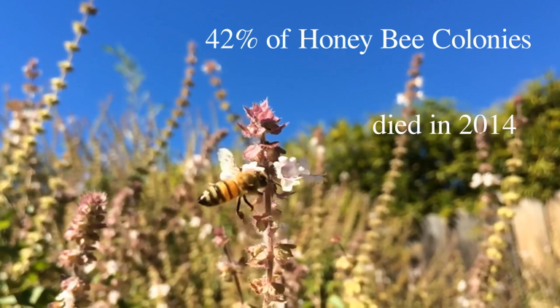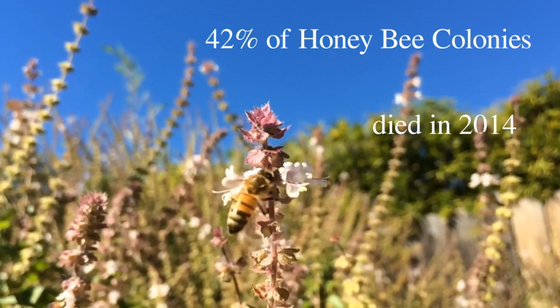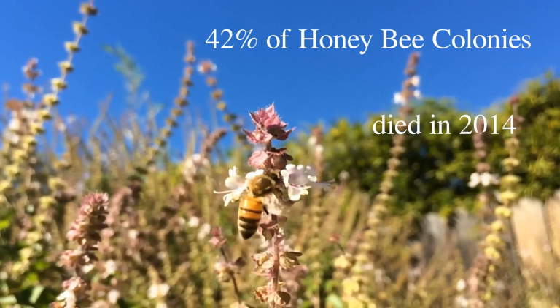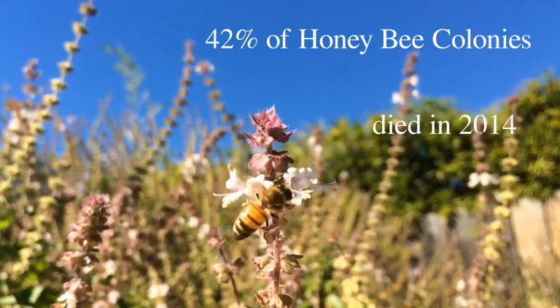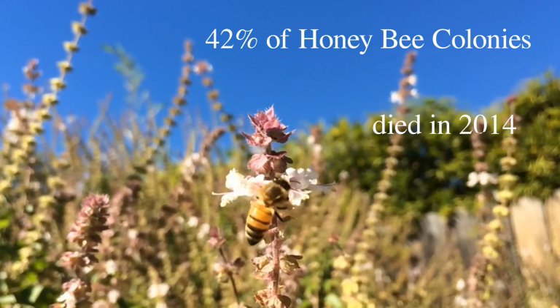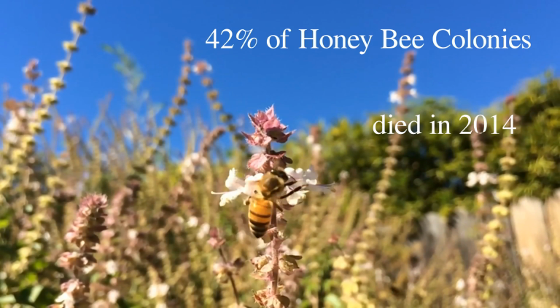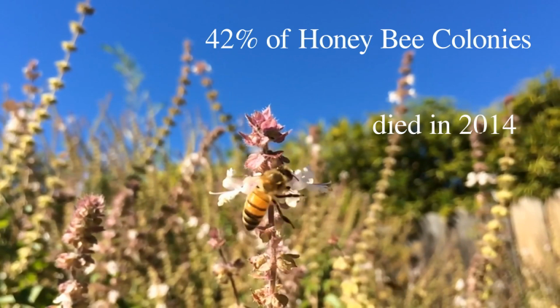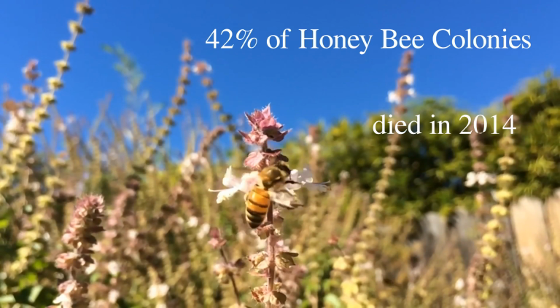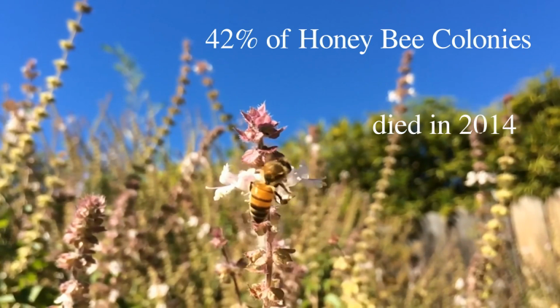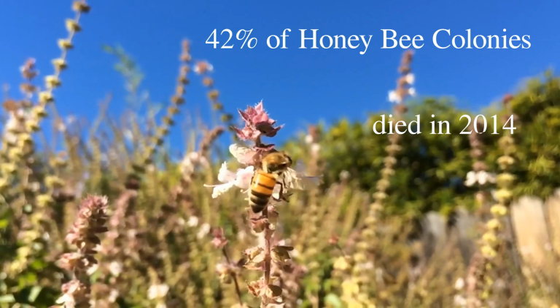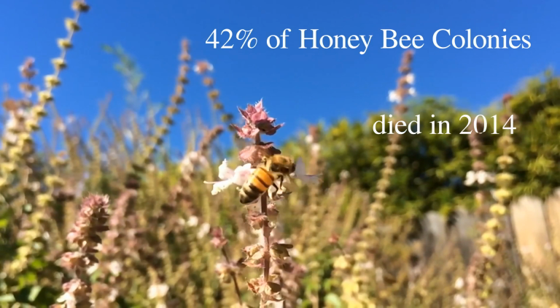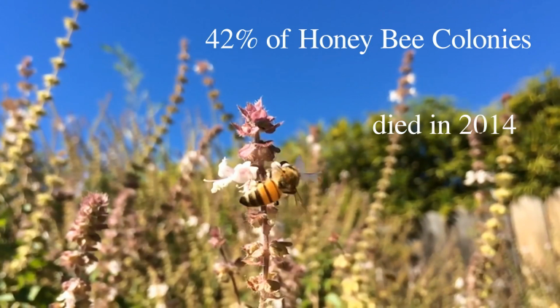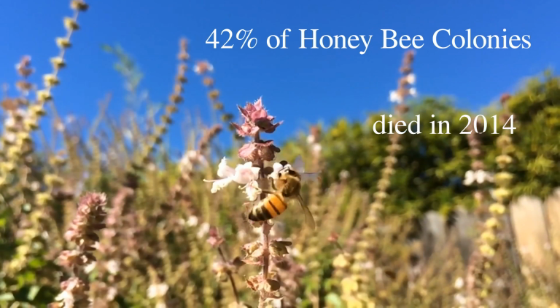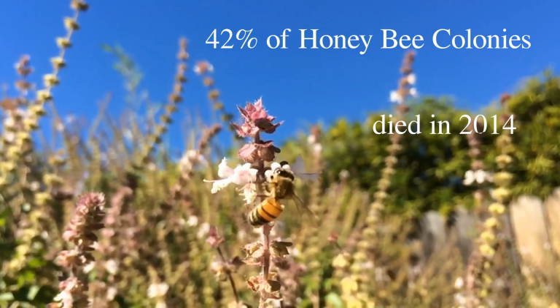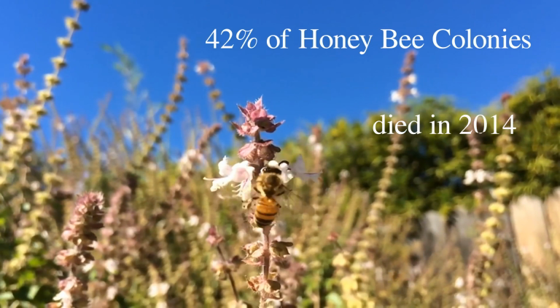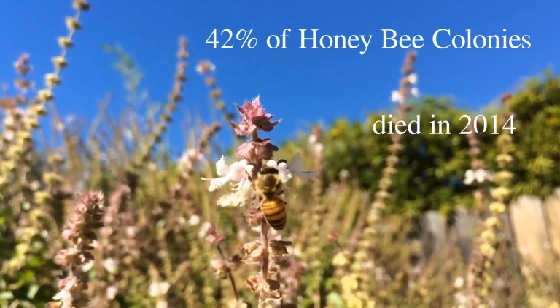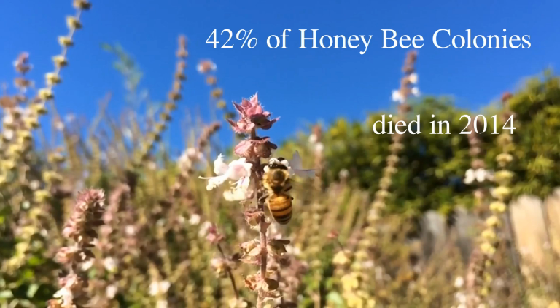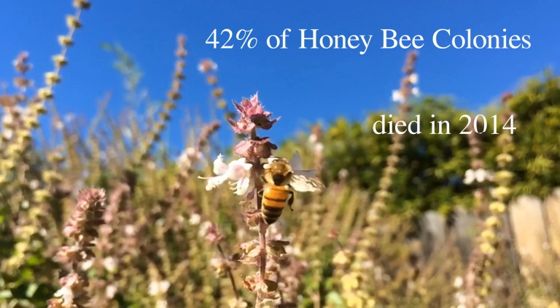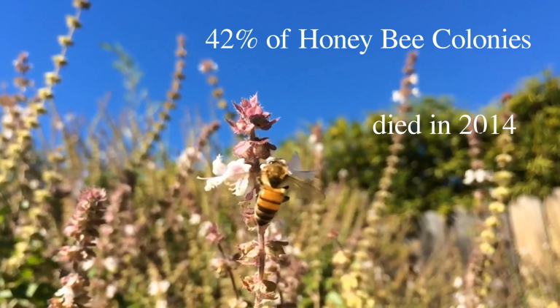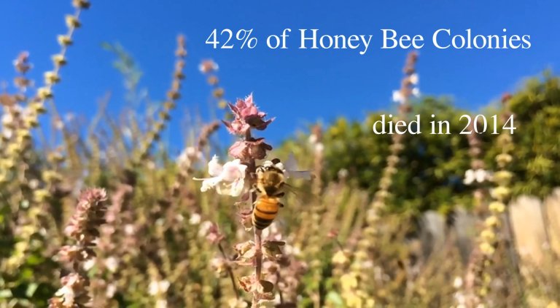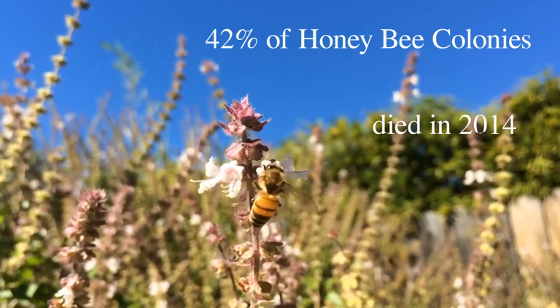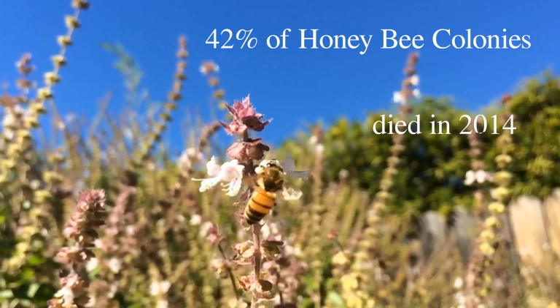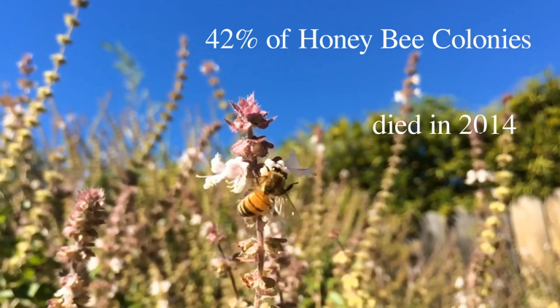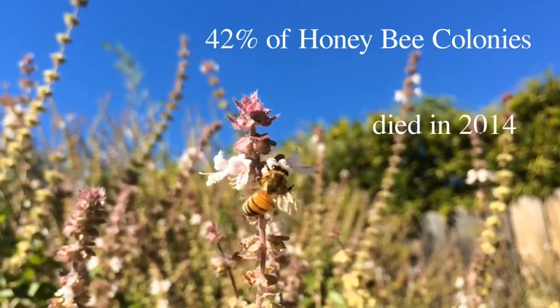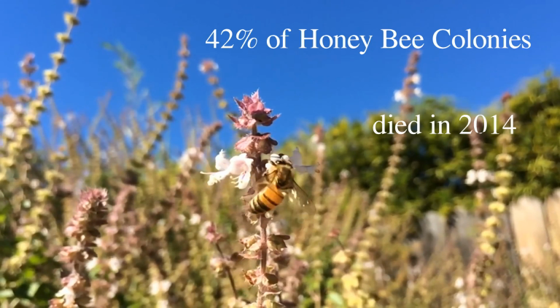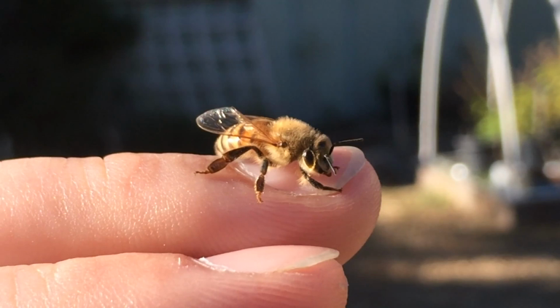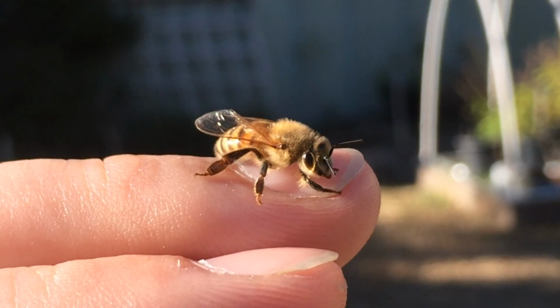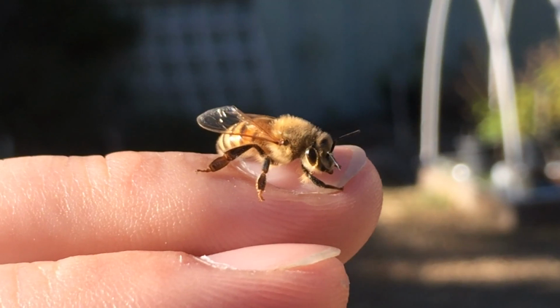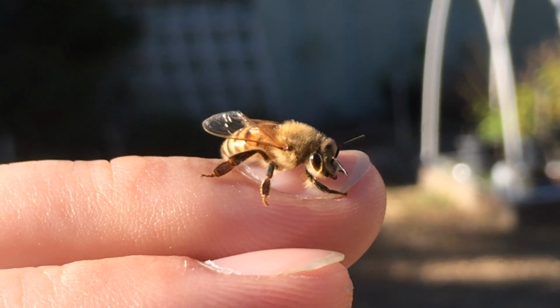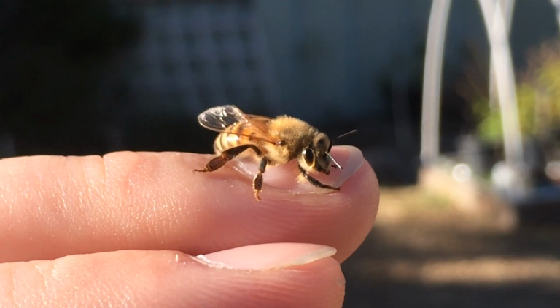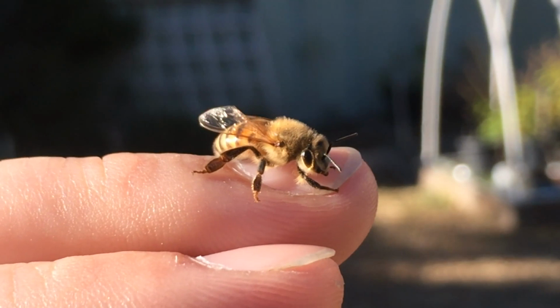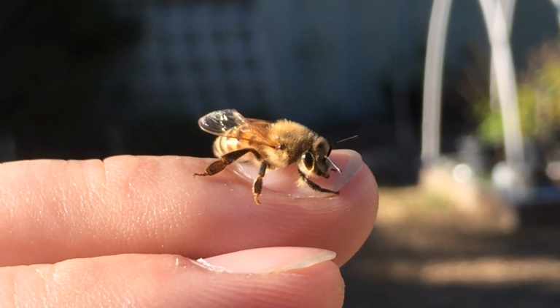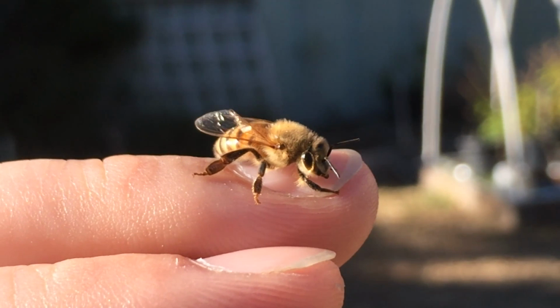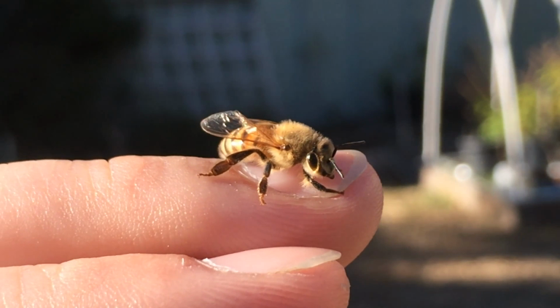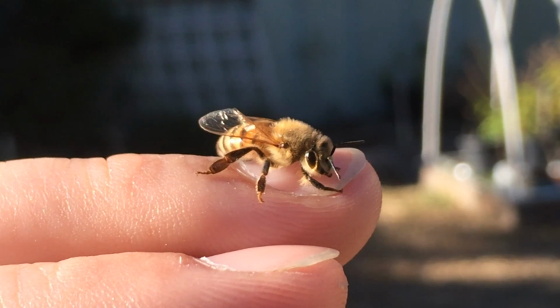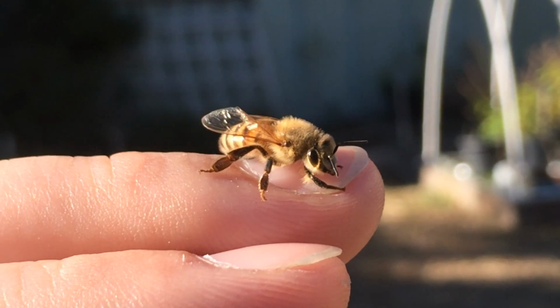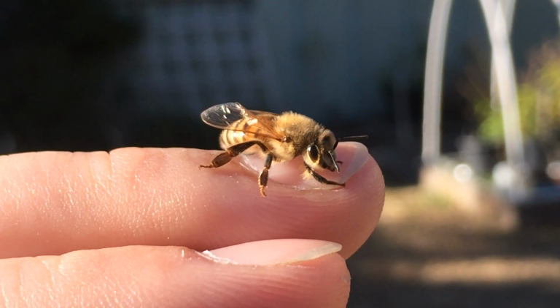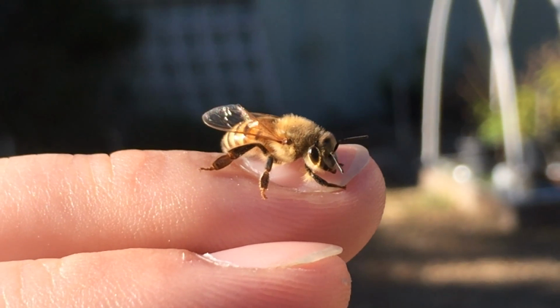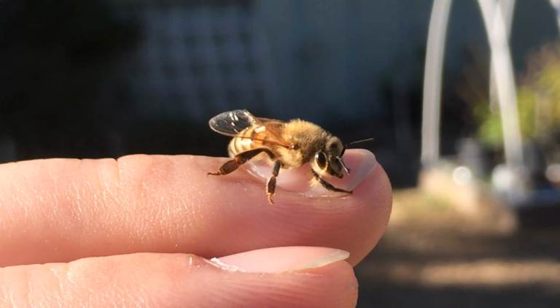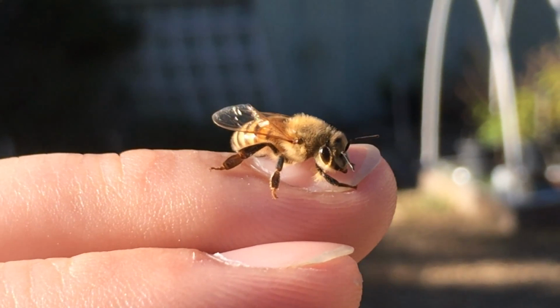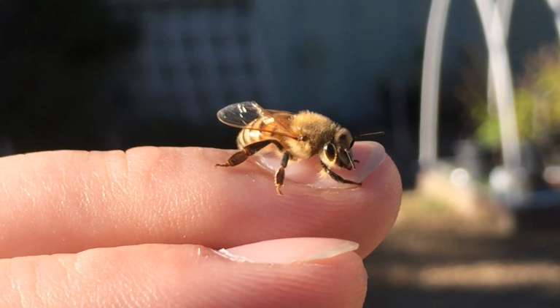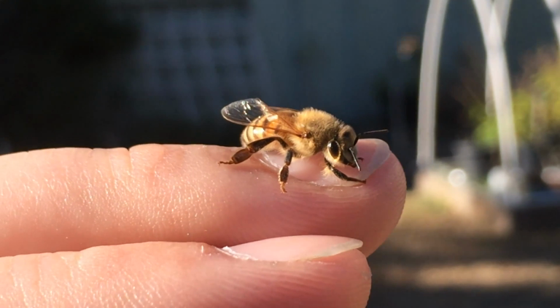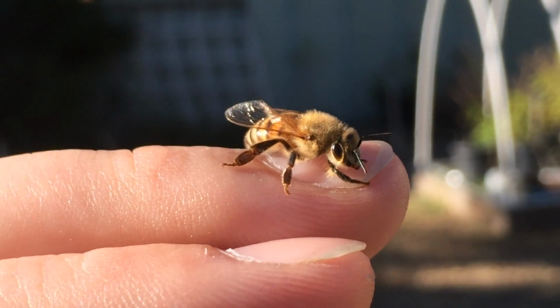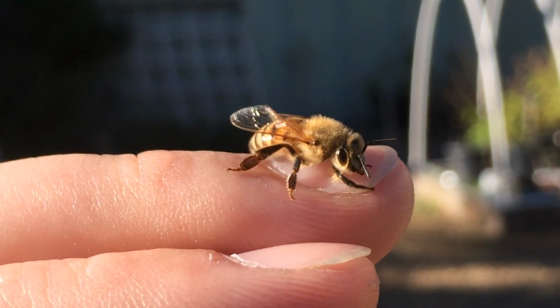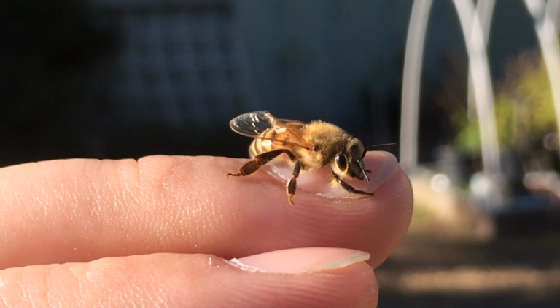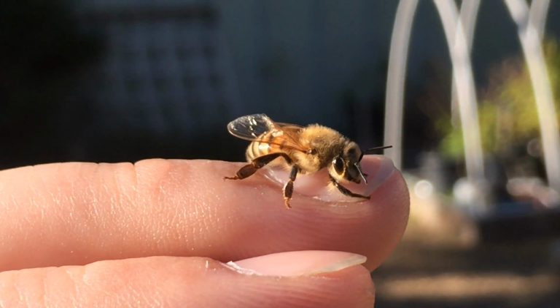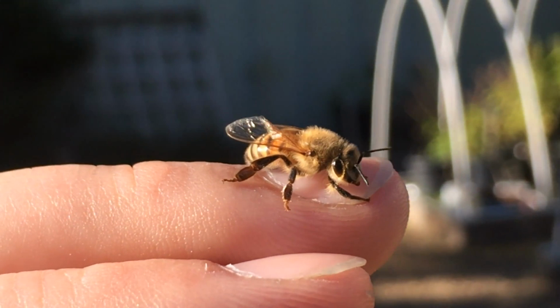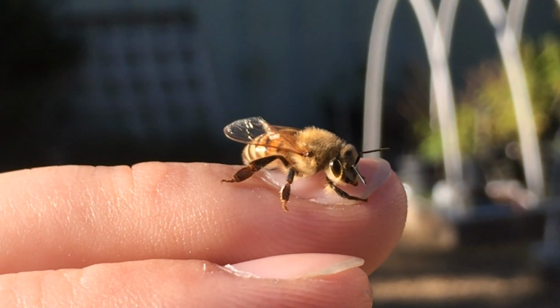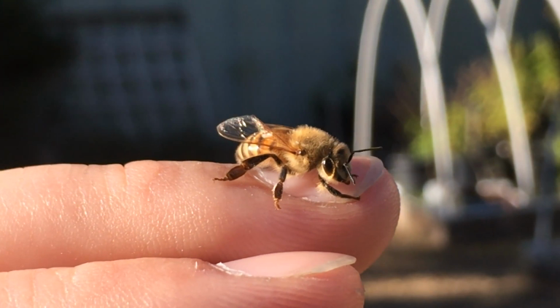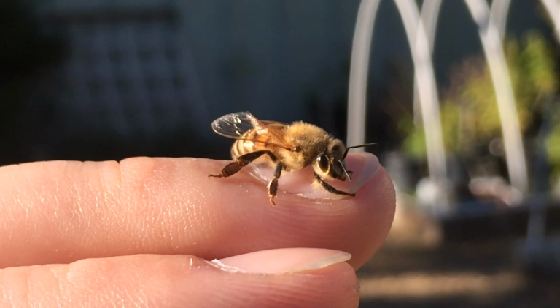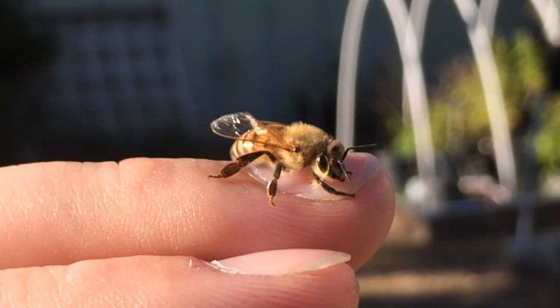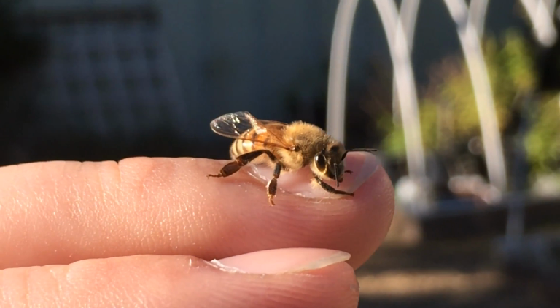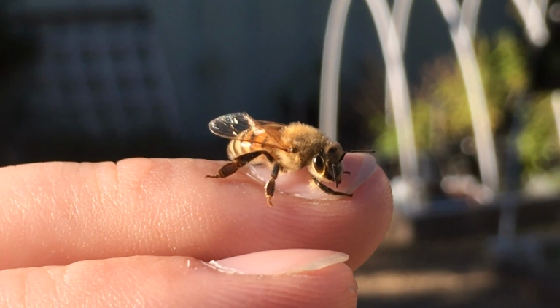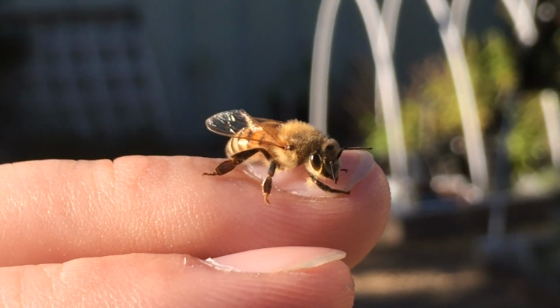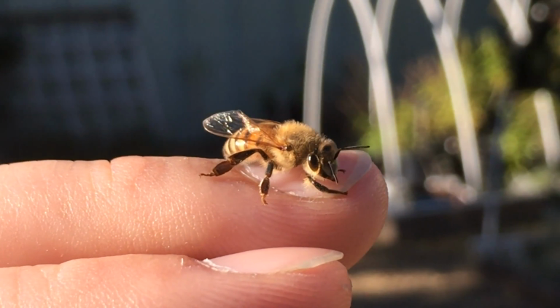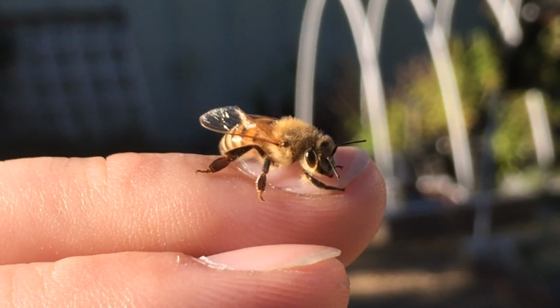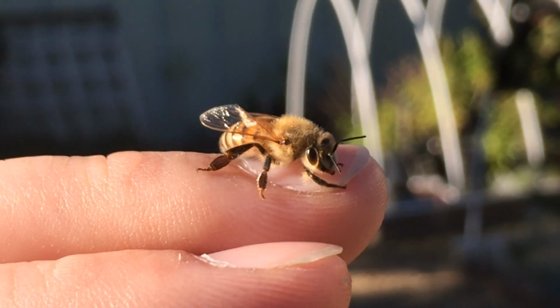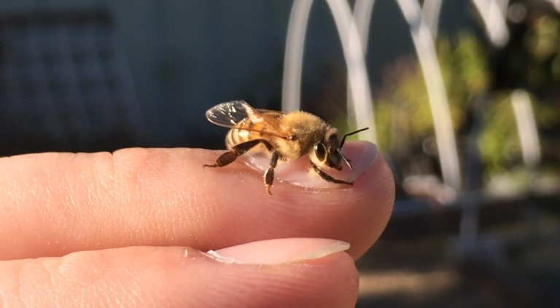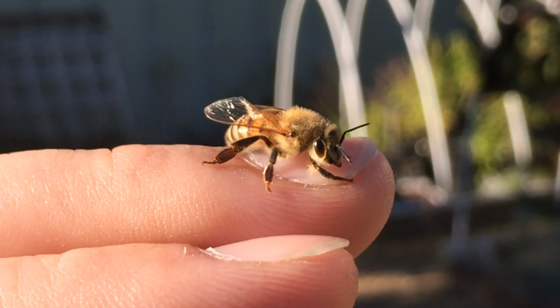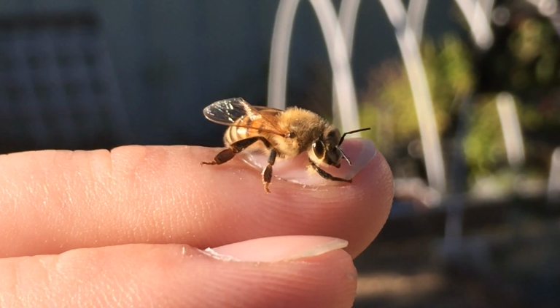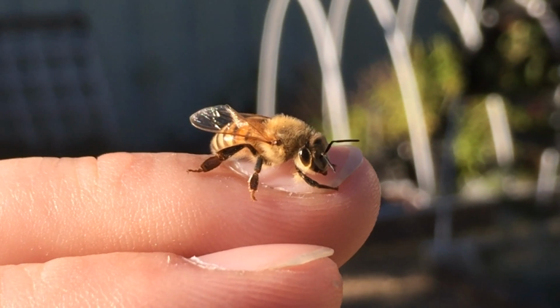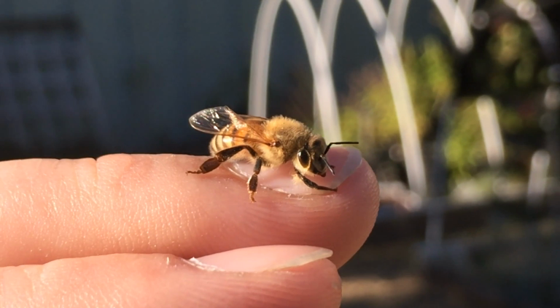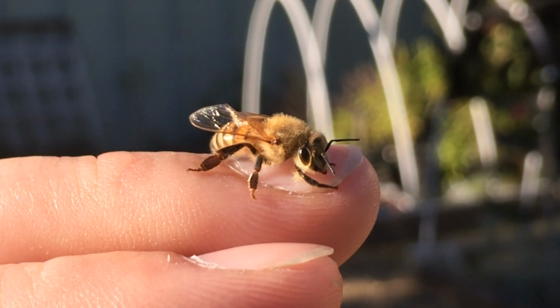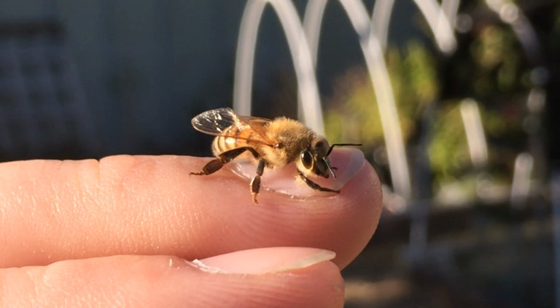Until recently, colony collapse has been a problem without a solution, because nobody really knows when and why it's happening.